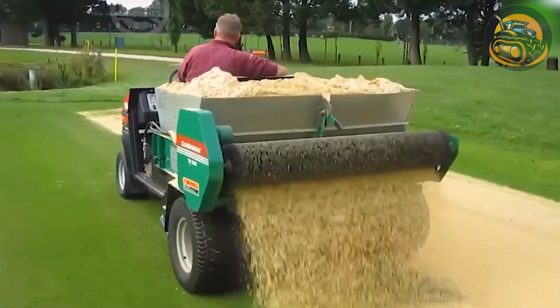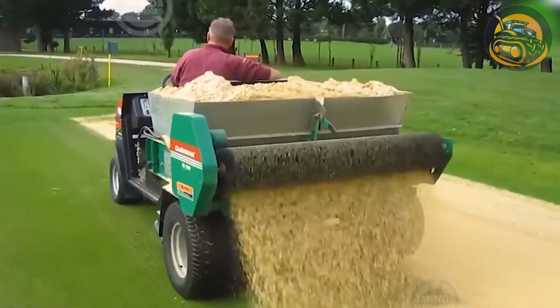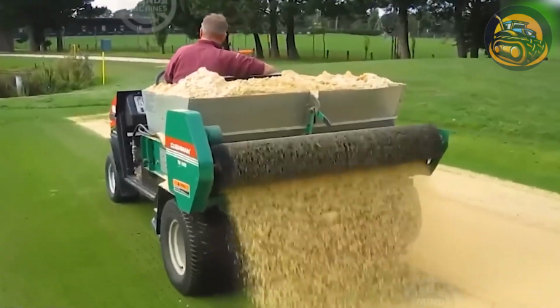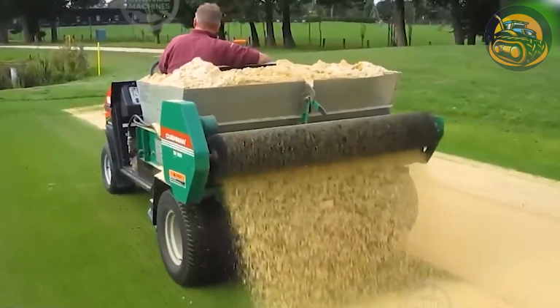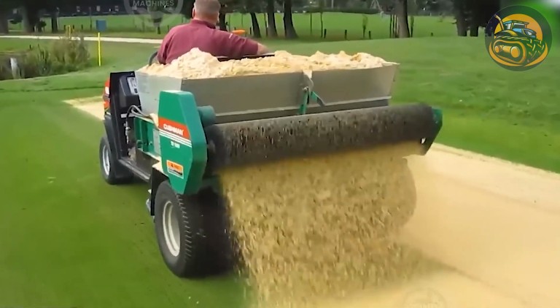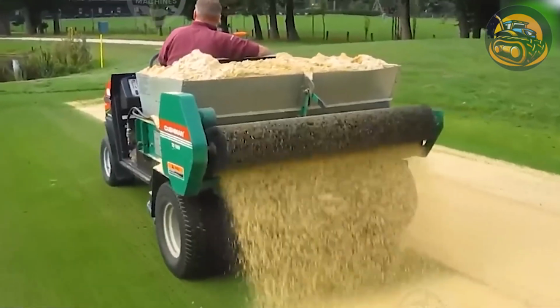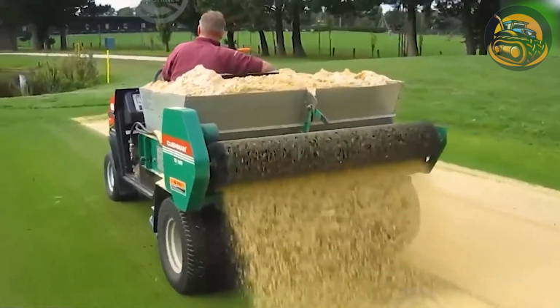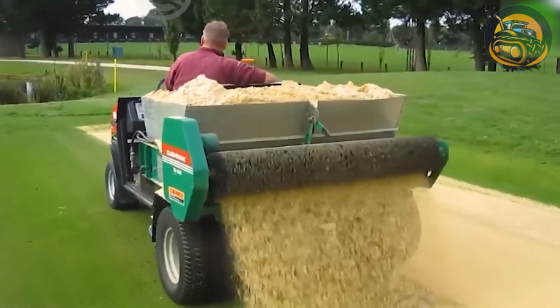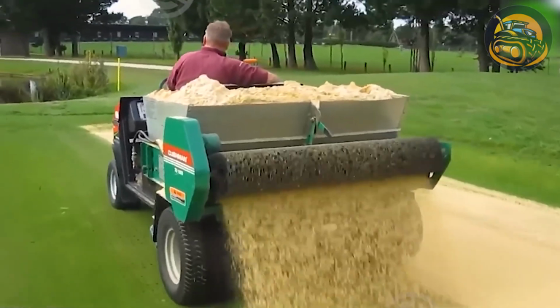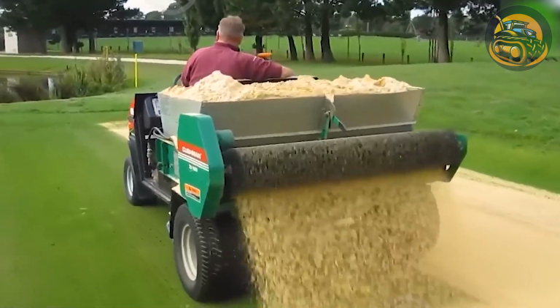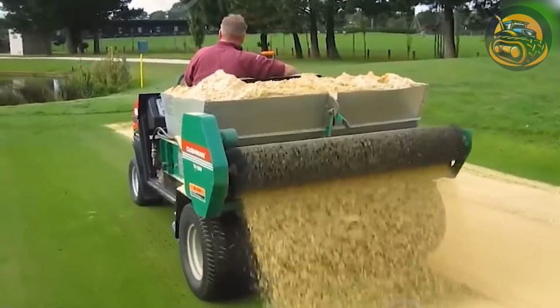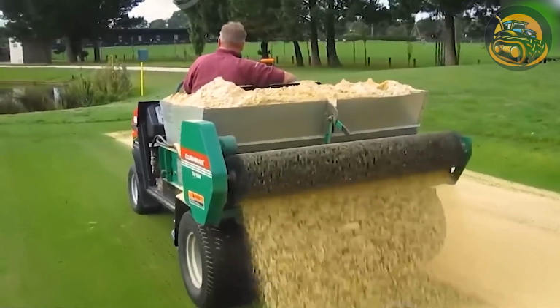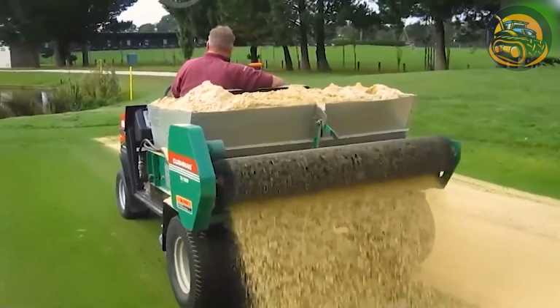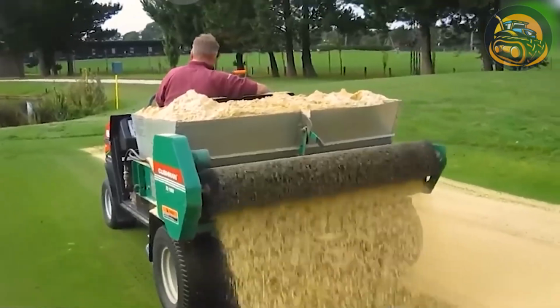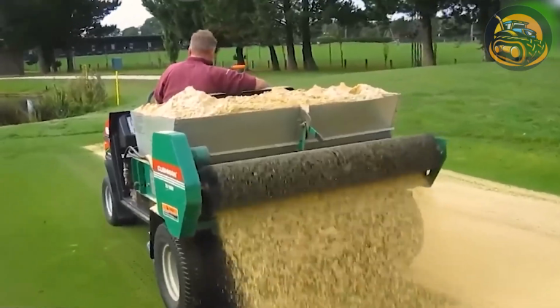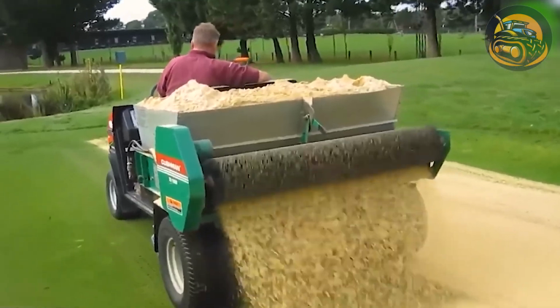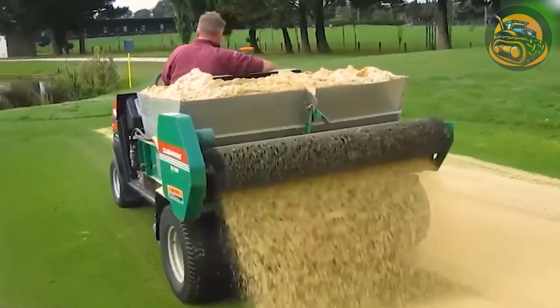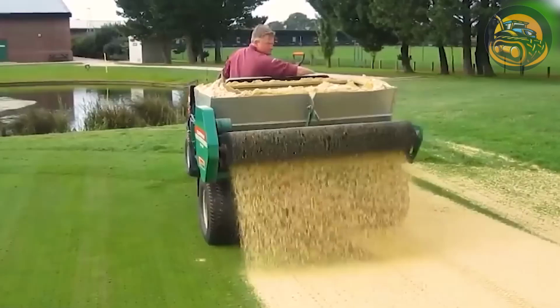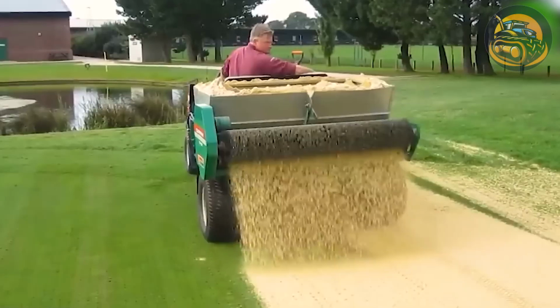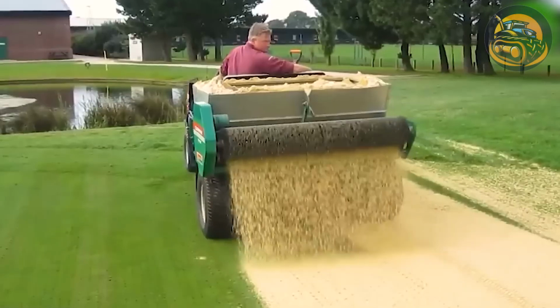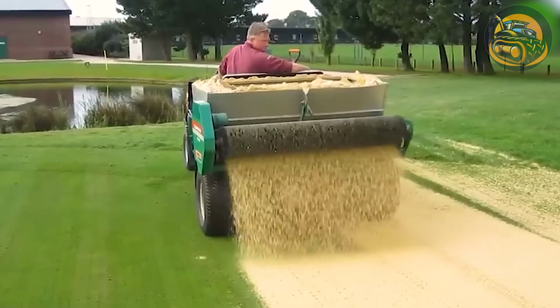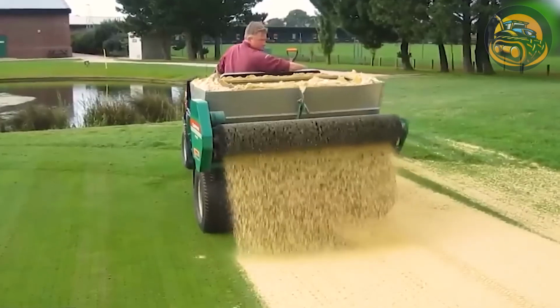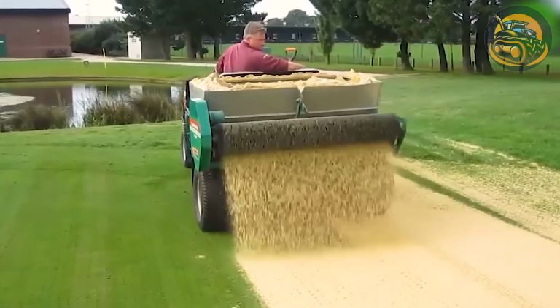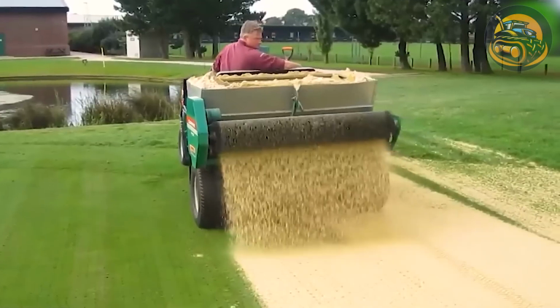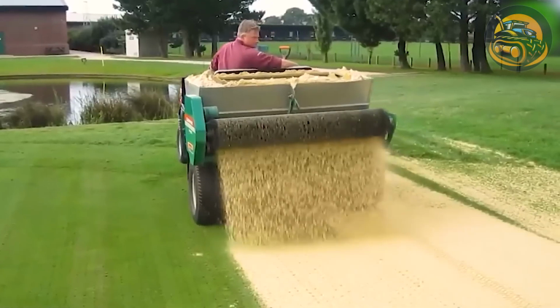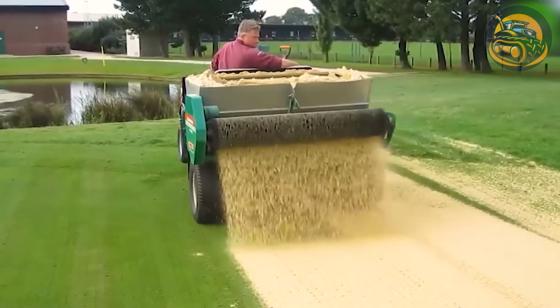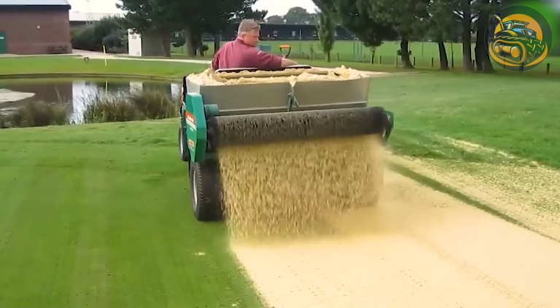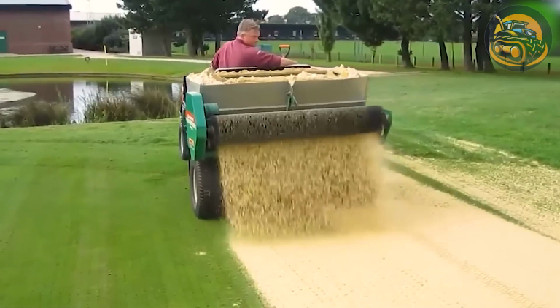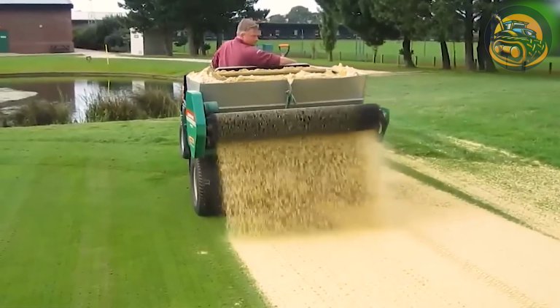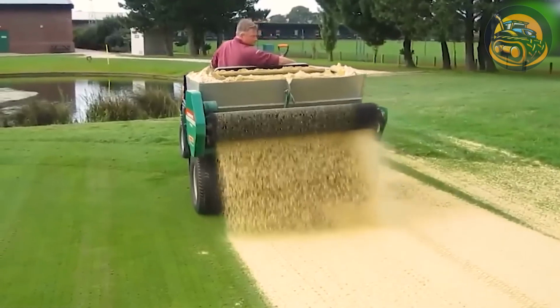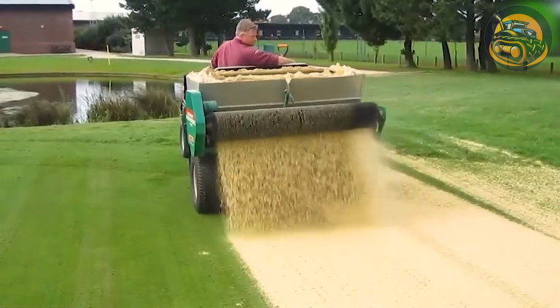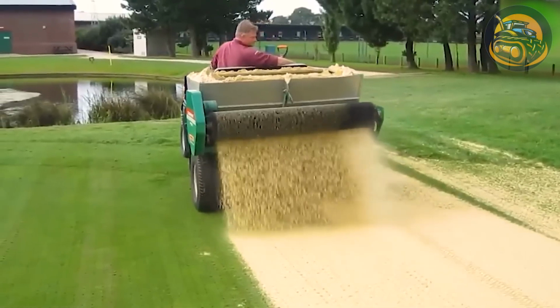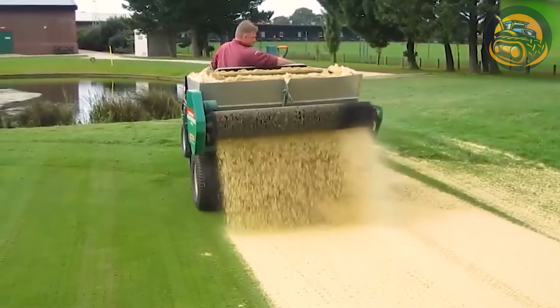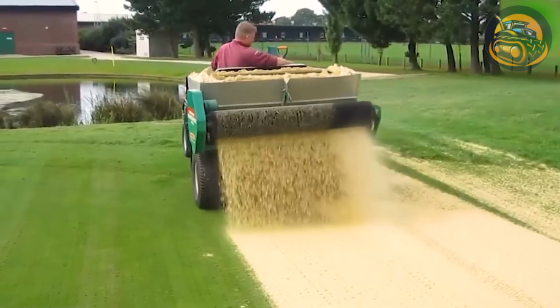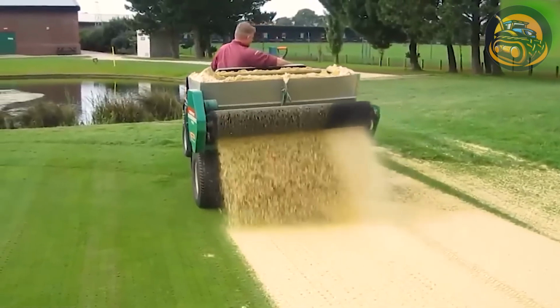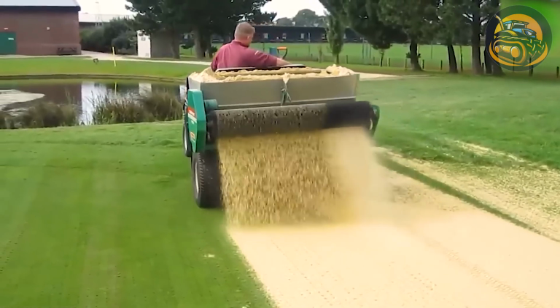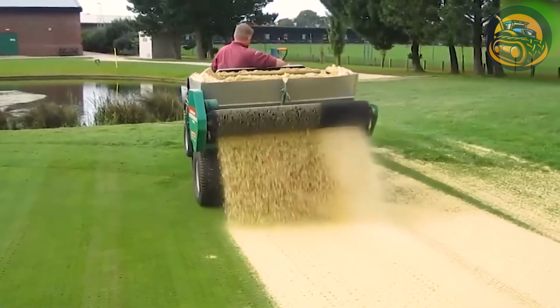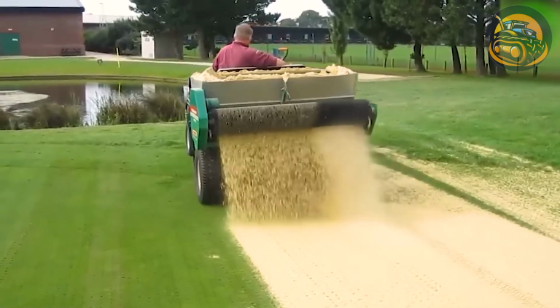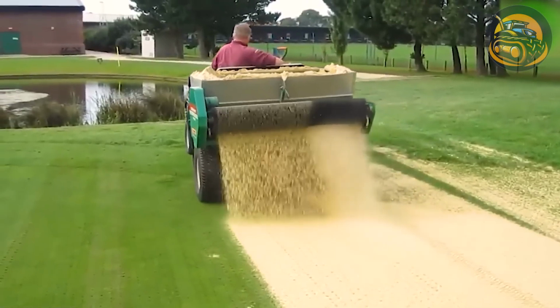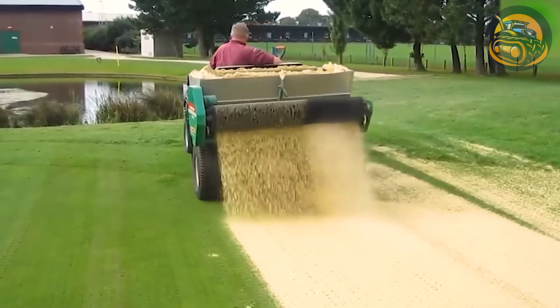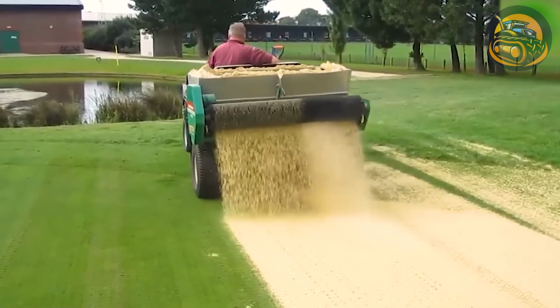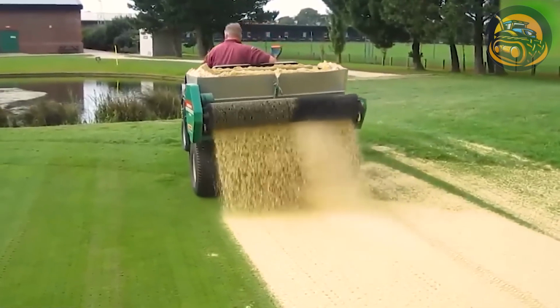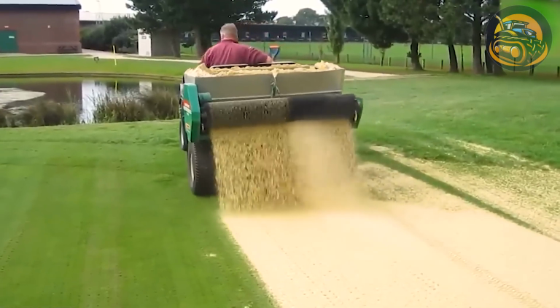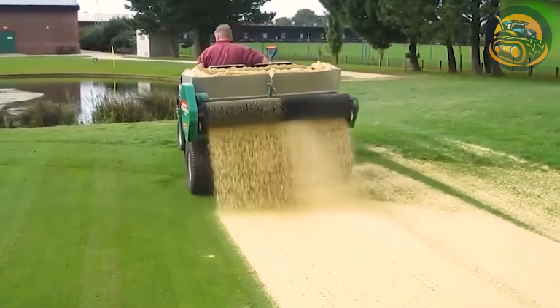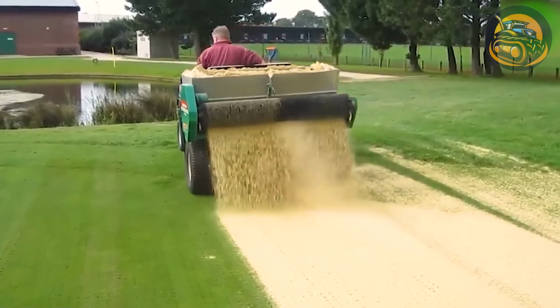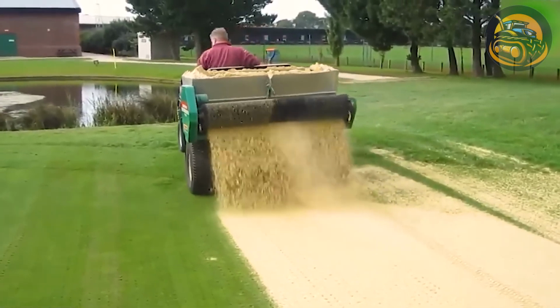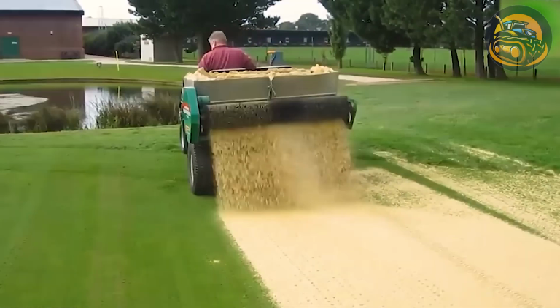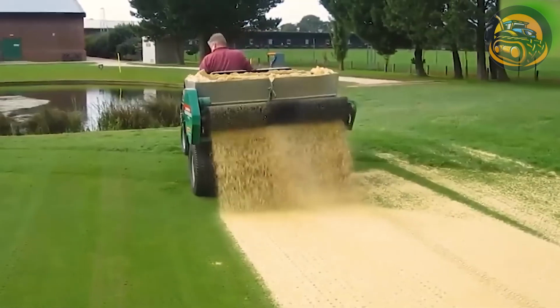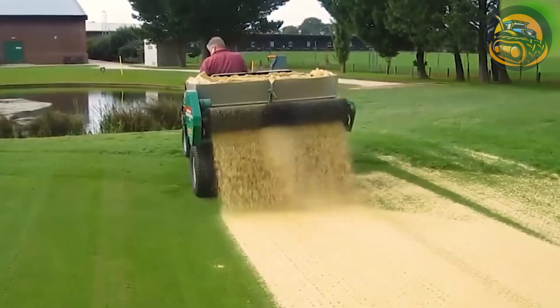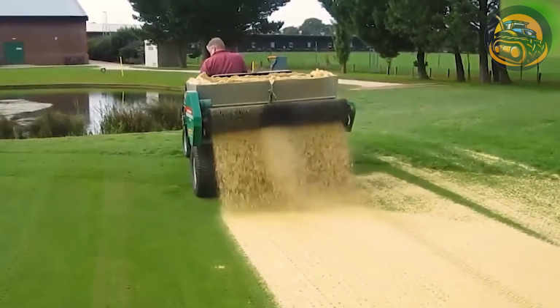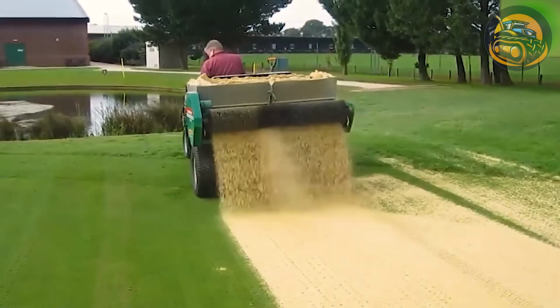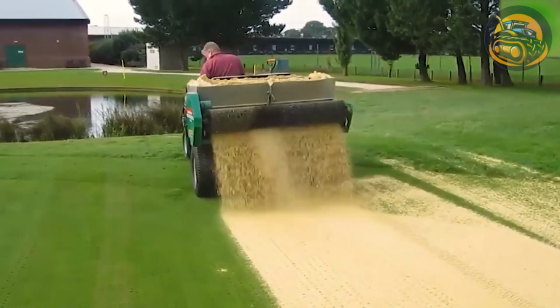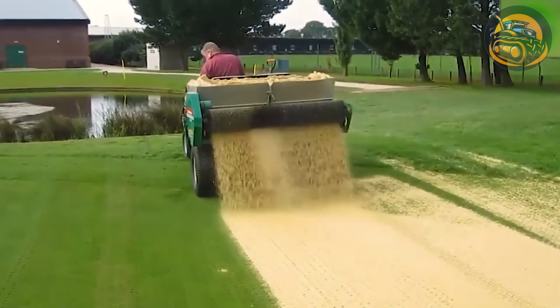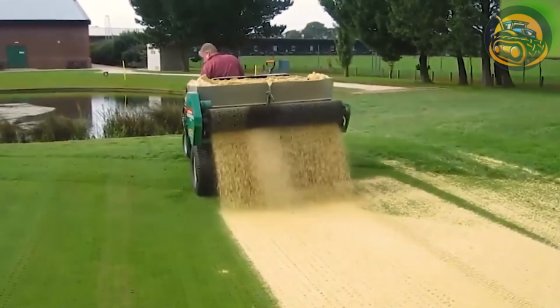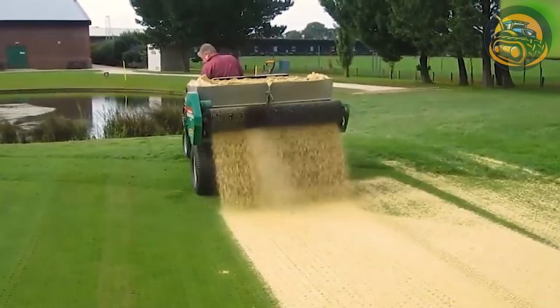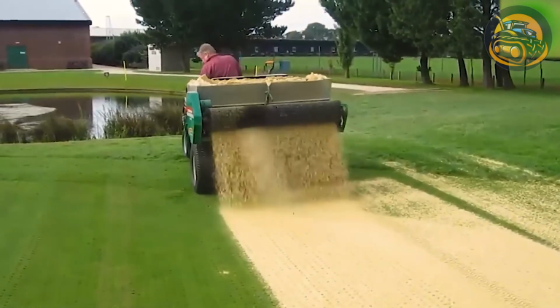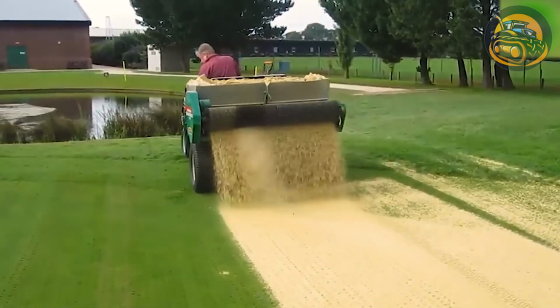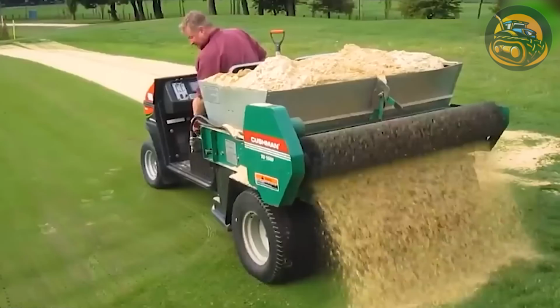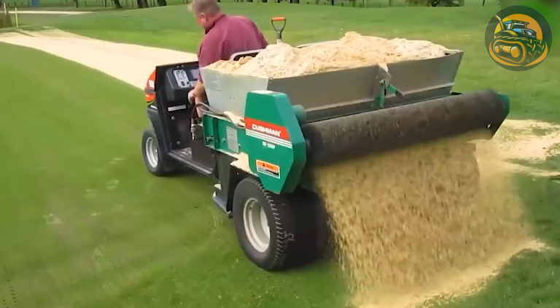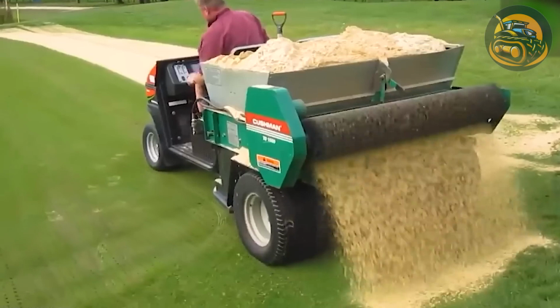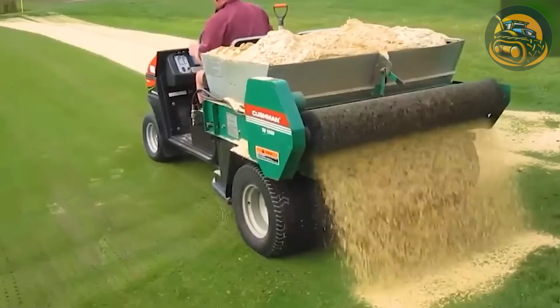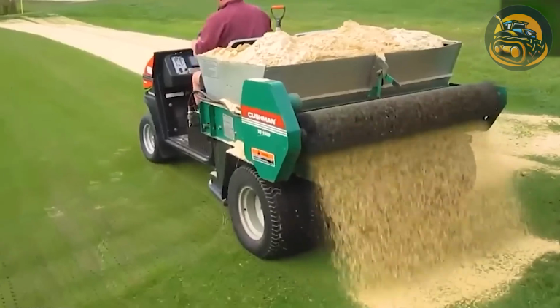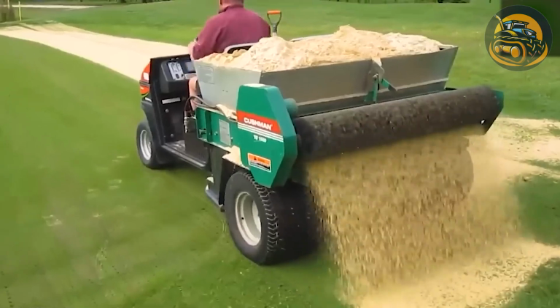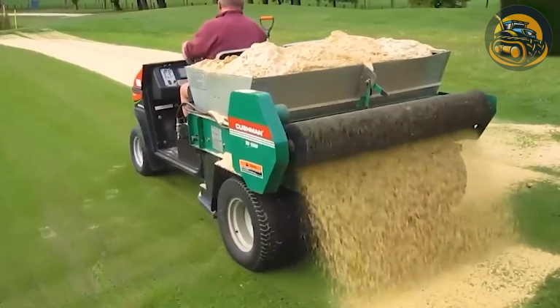Employing this remarkable top-dressing lawn machine revolutionizes lawn care, sparing individuals from arduous manual labor.